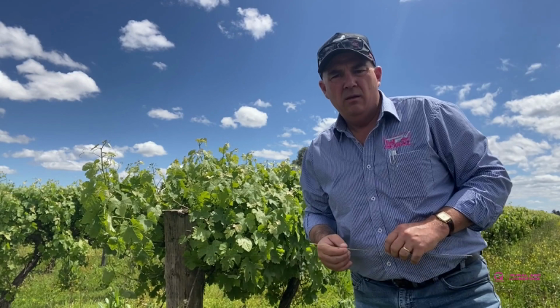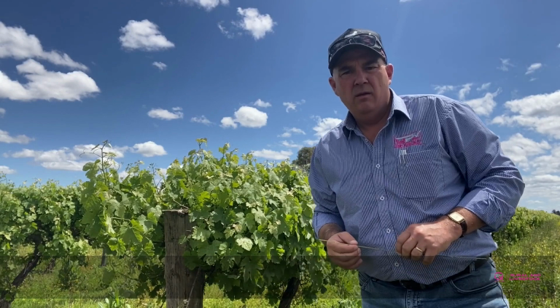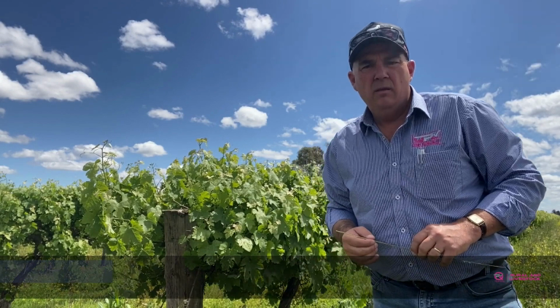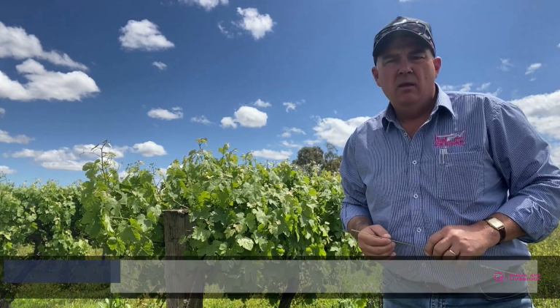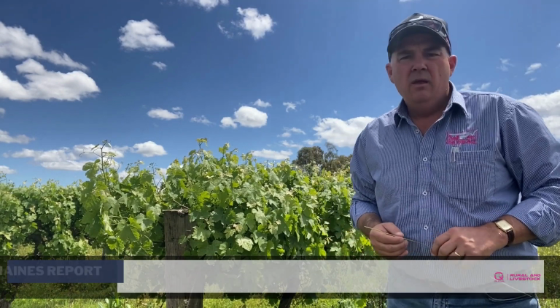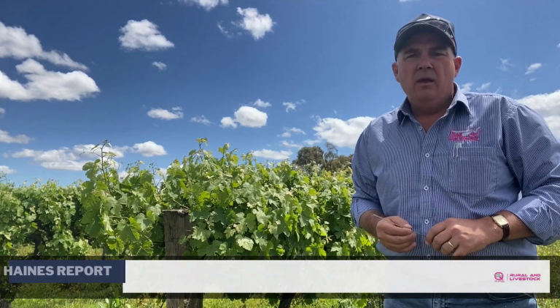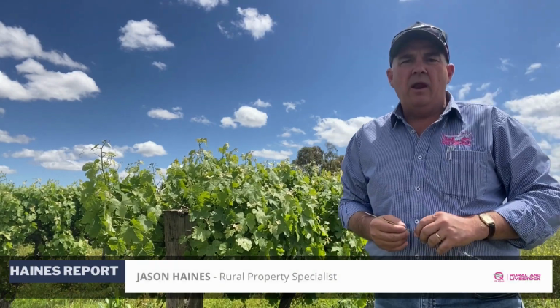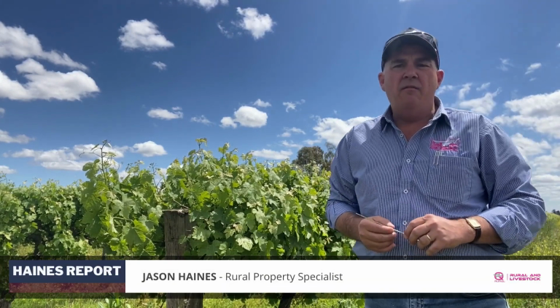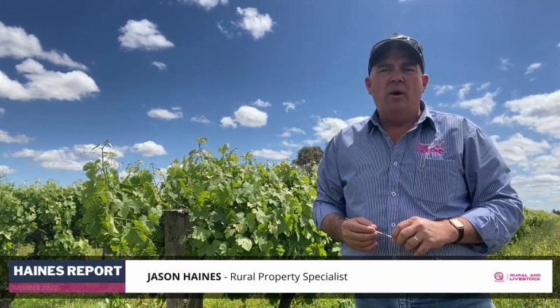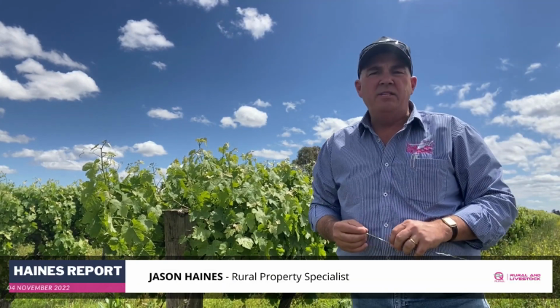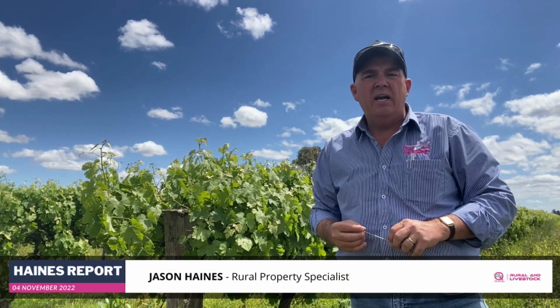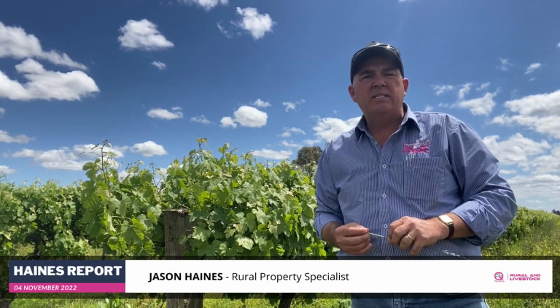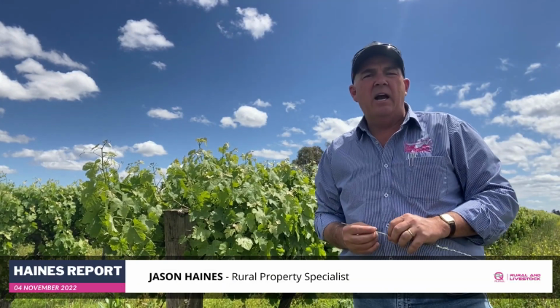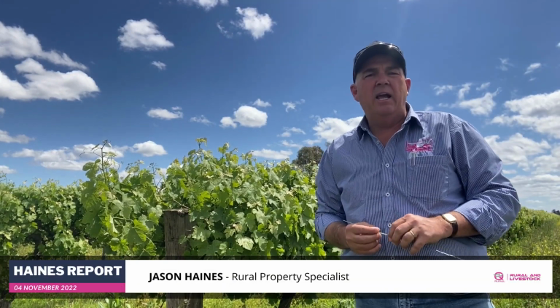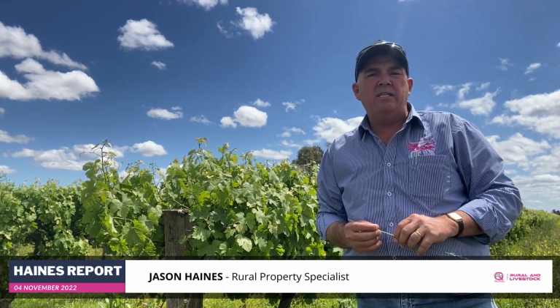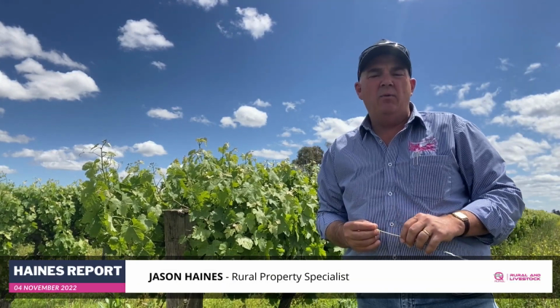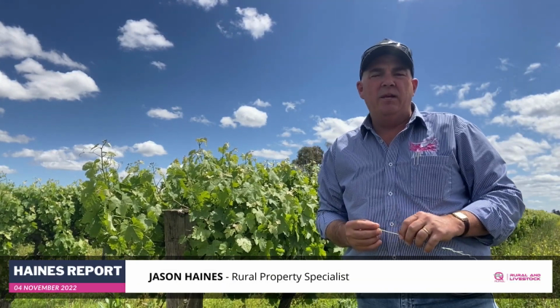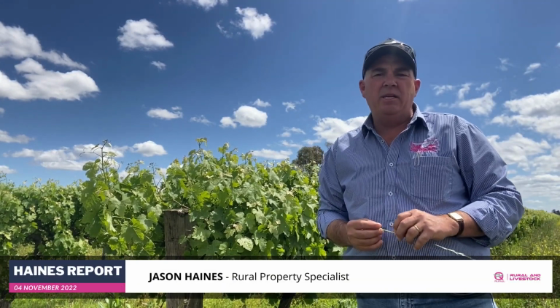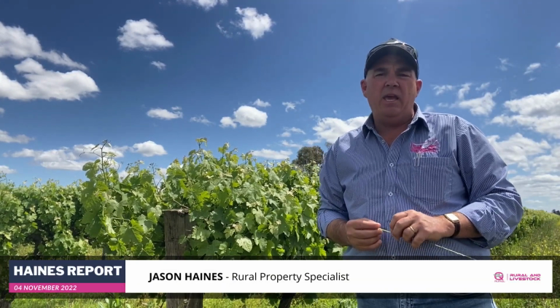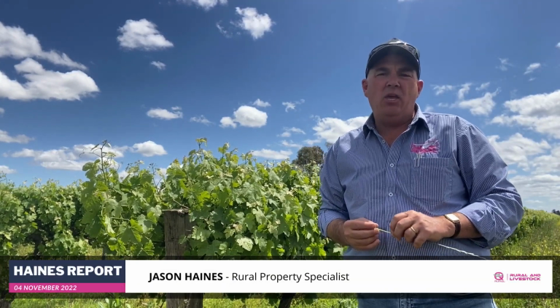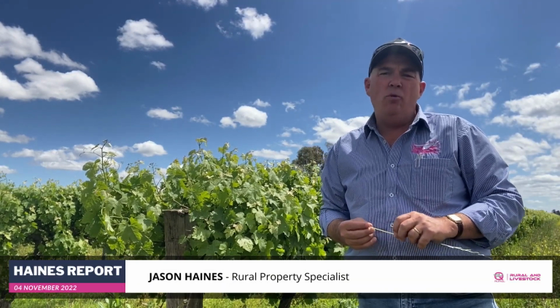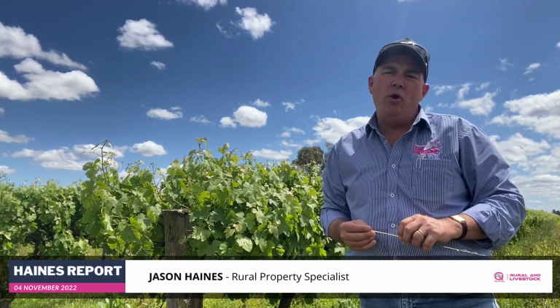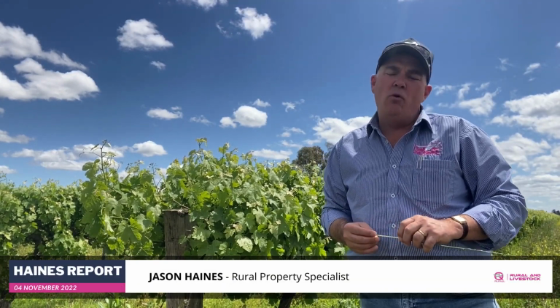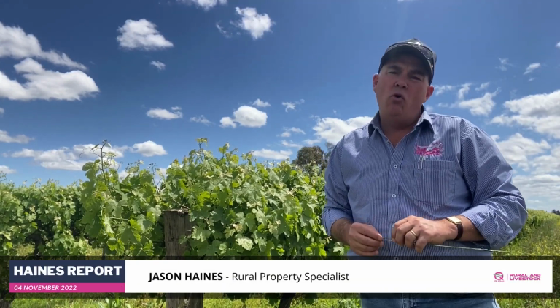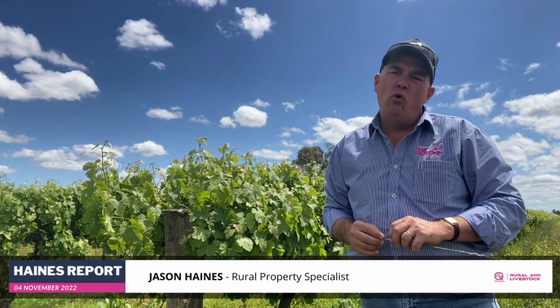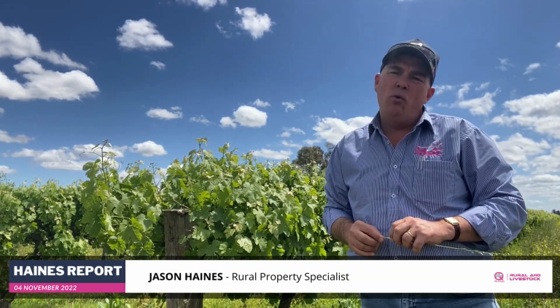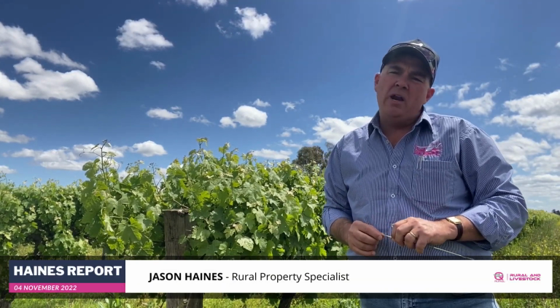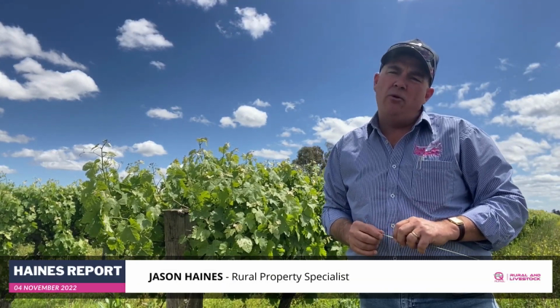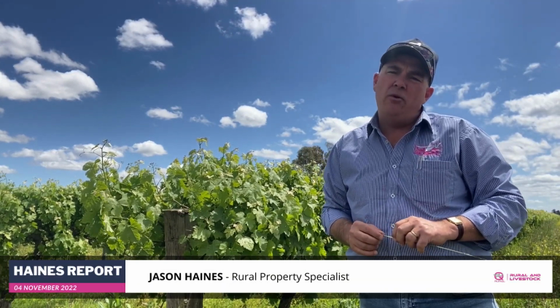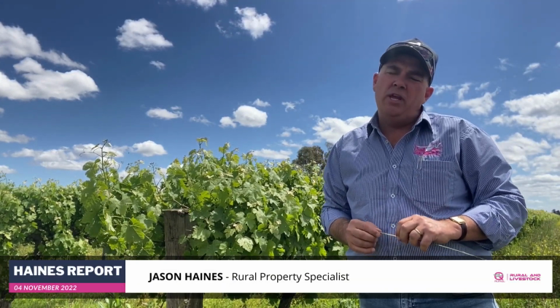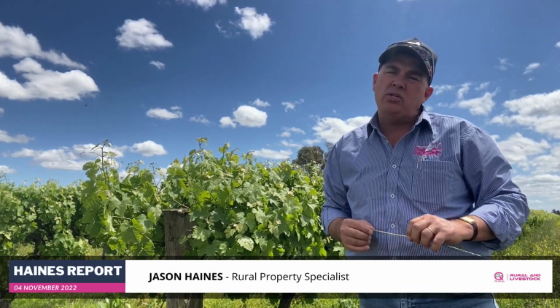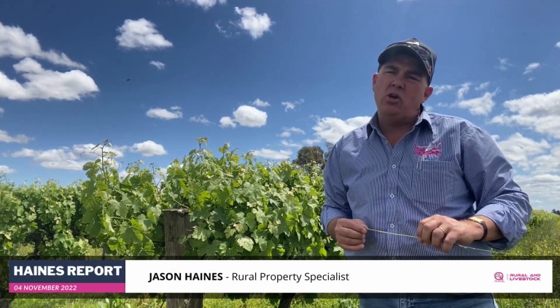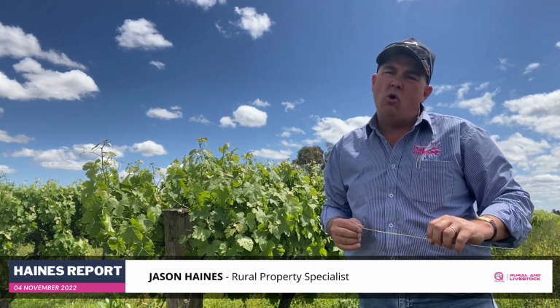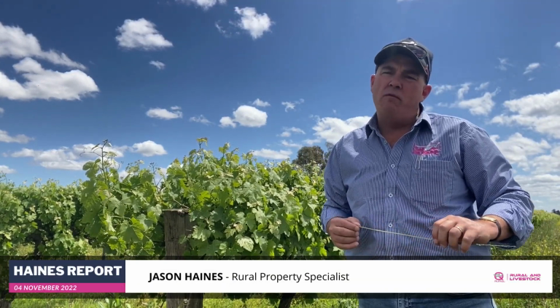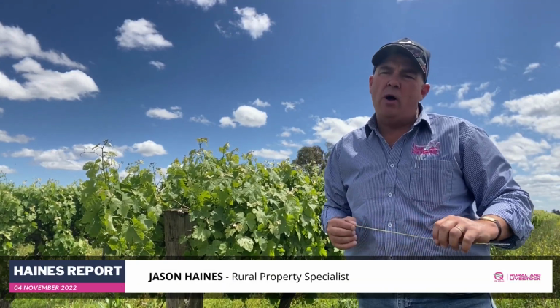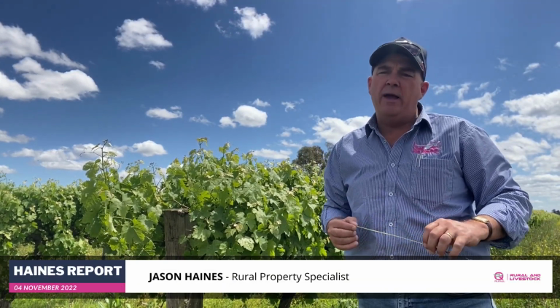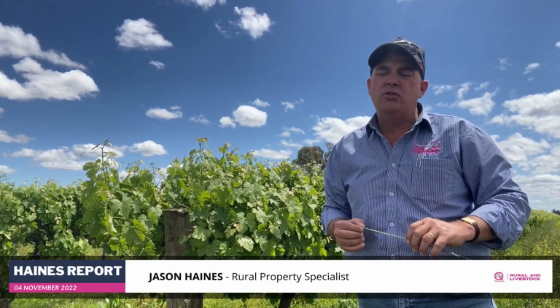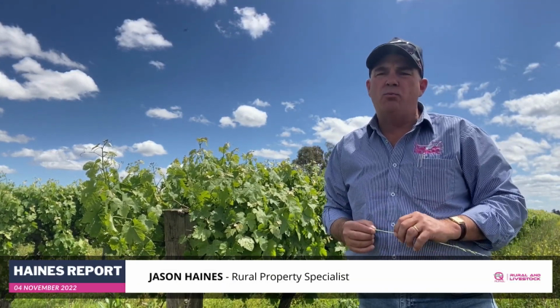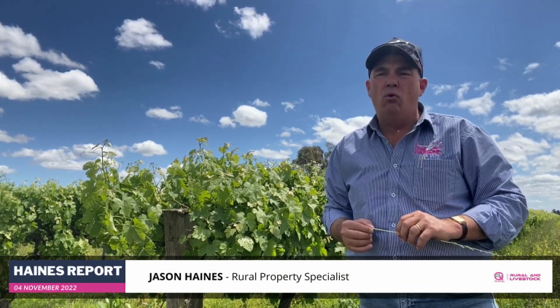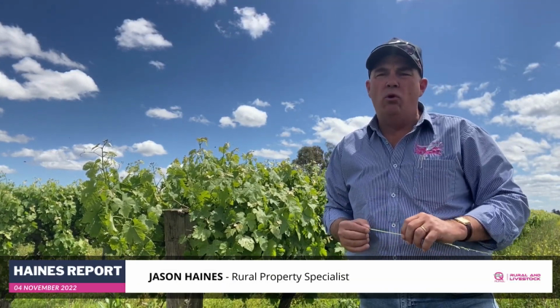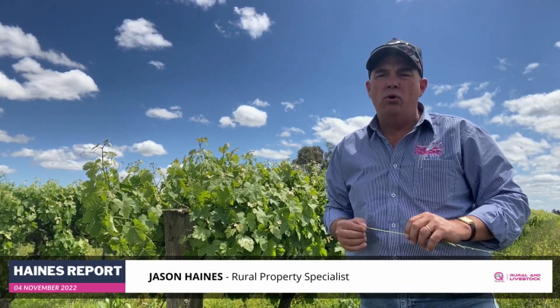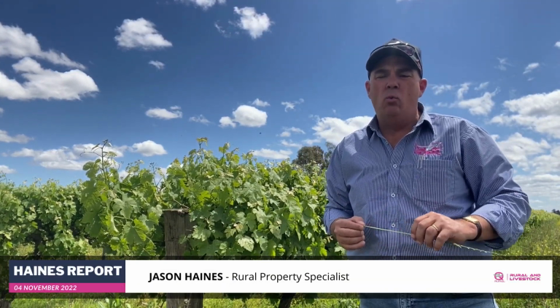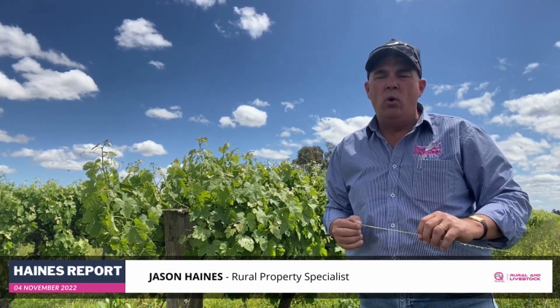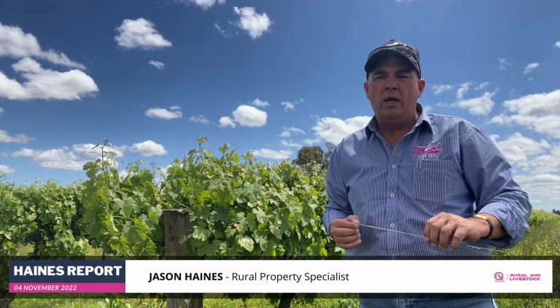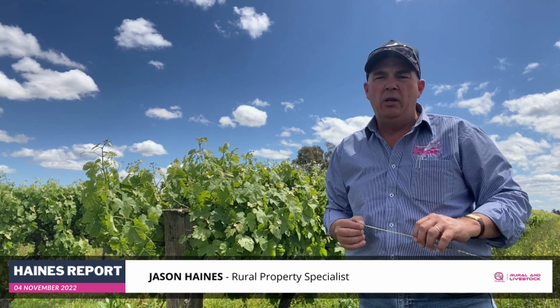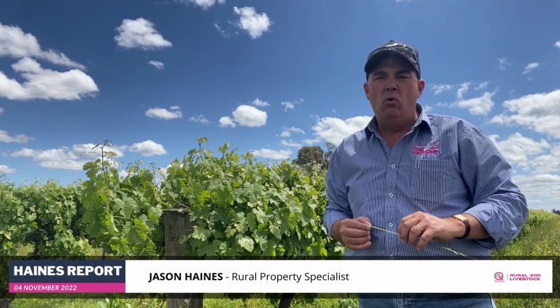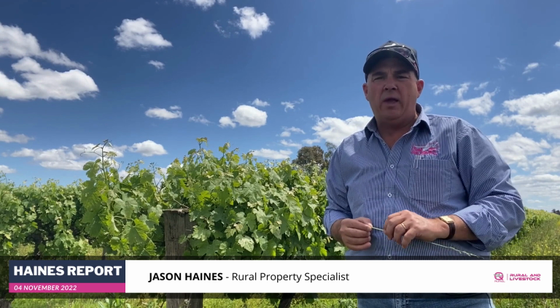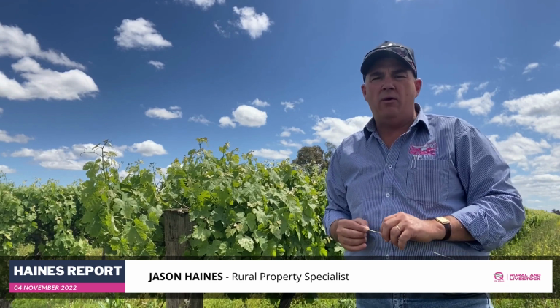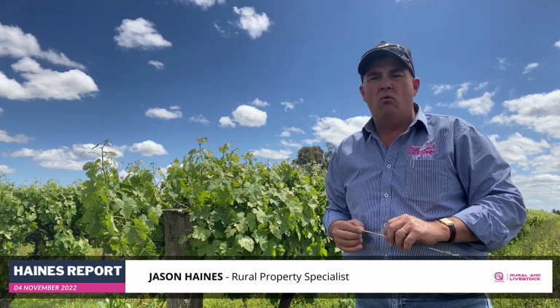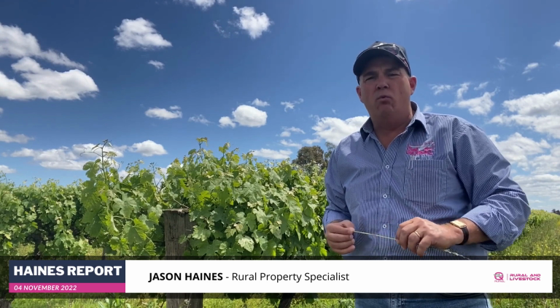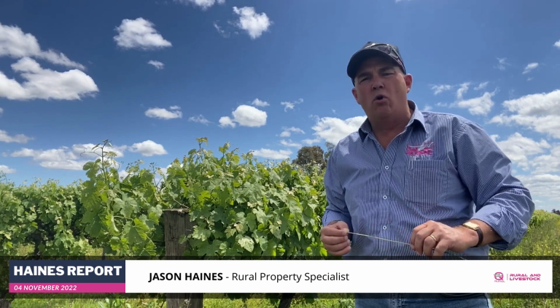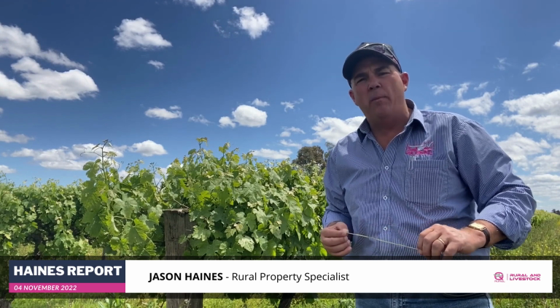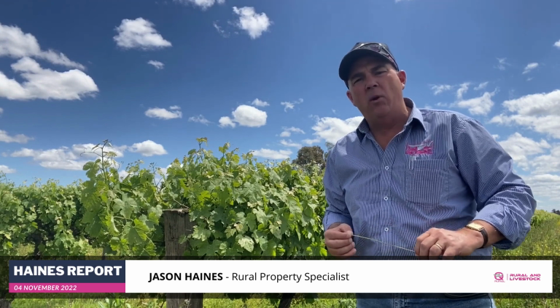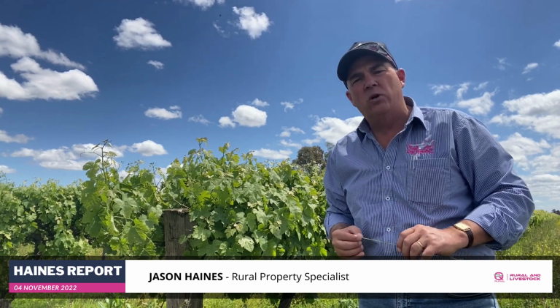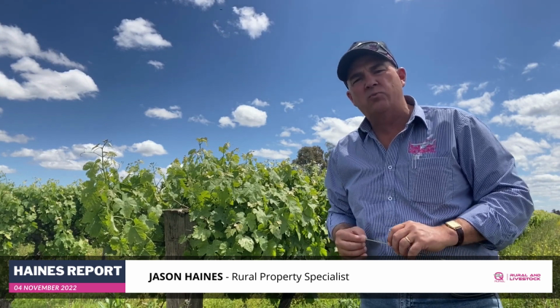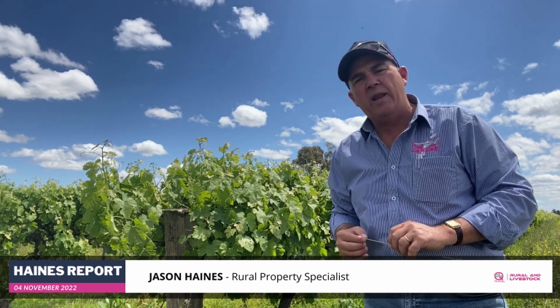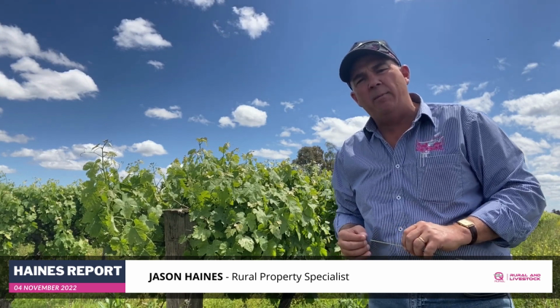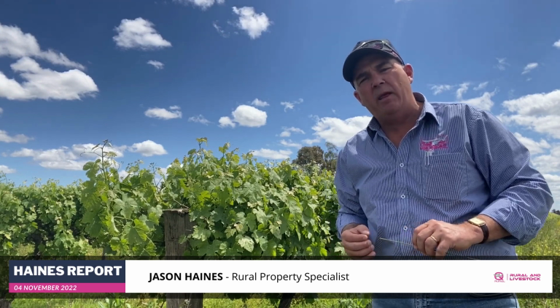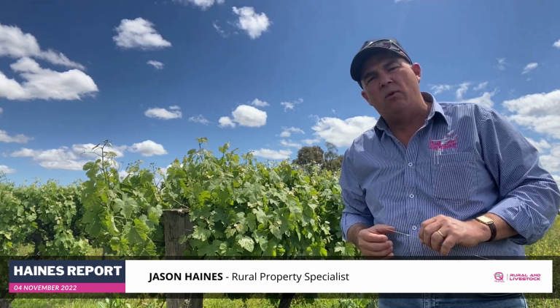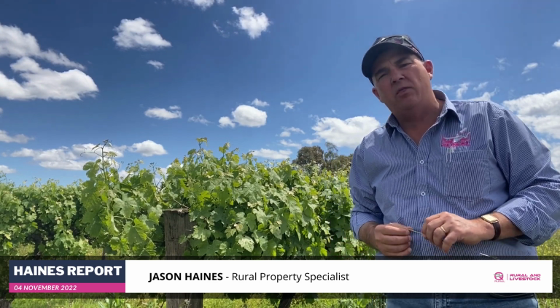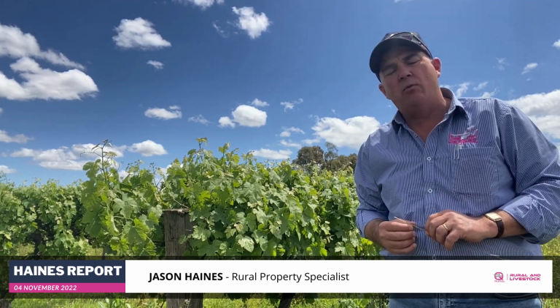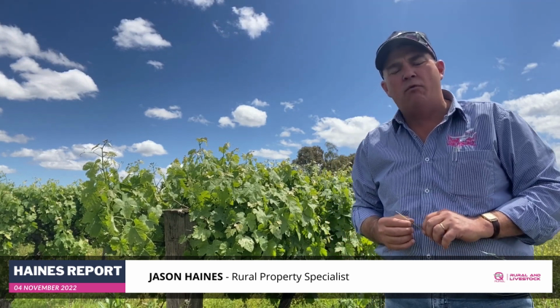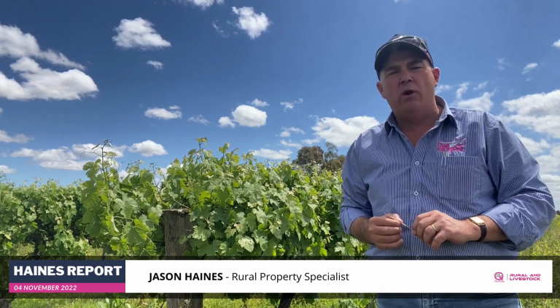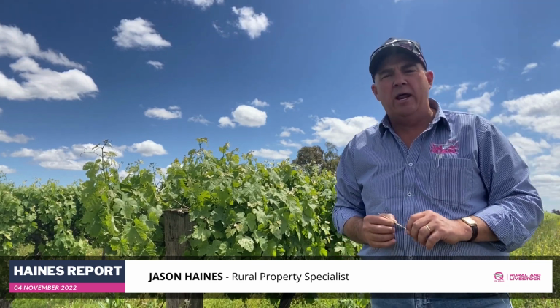G'day everyone, Jason Haynes here once again, QPL Rural, another edition of the Haynes Report — your weekly look at rural property and what's been happening around the Riverina.